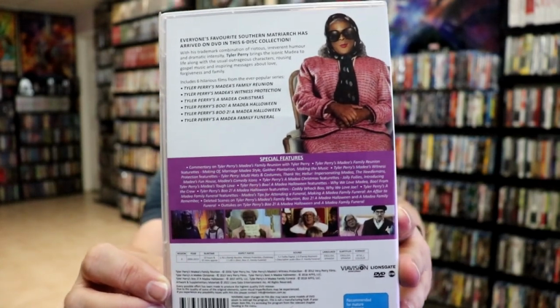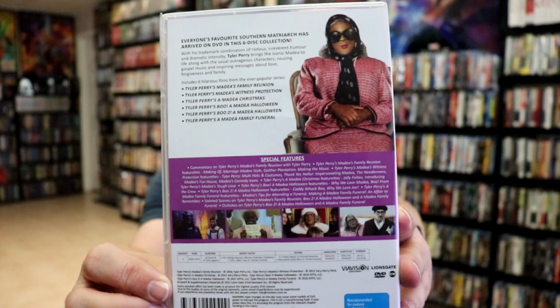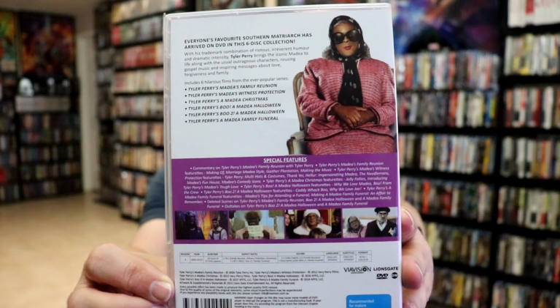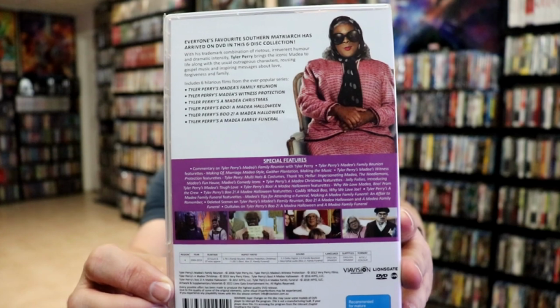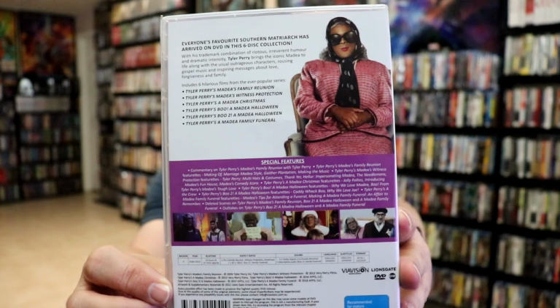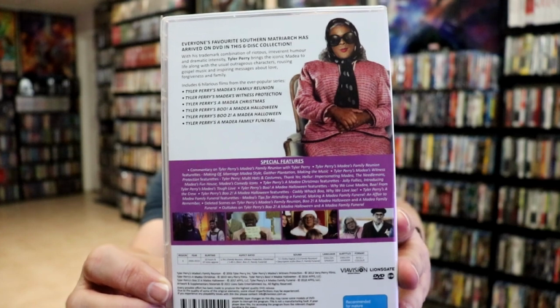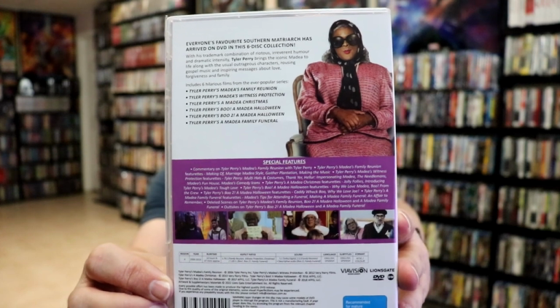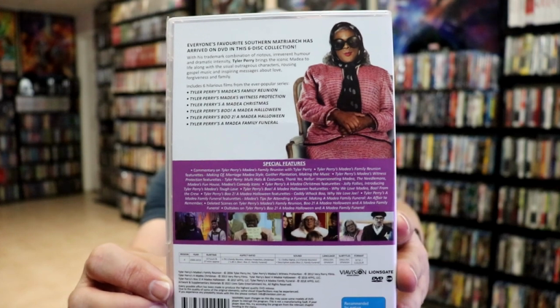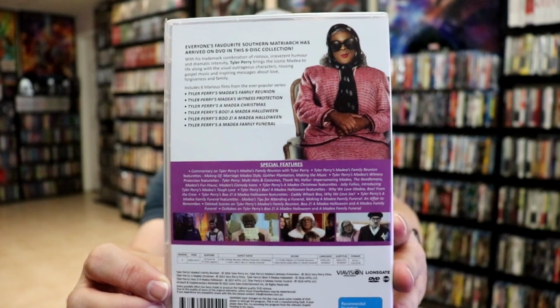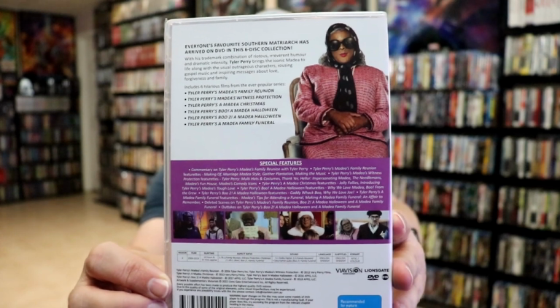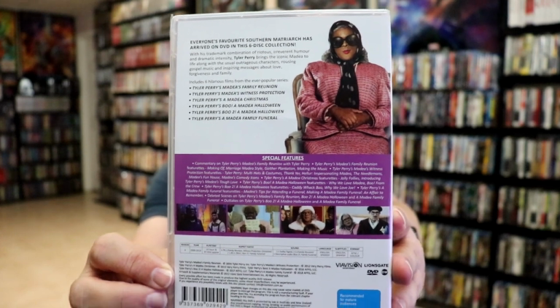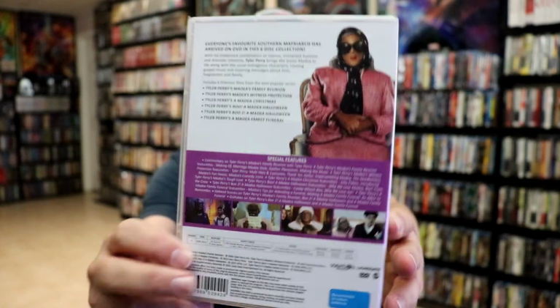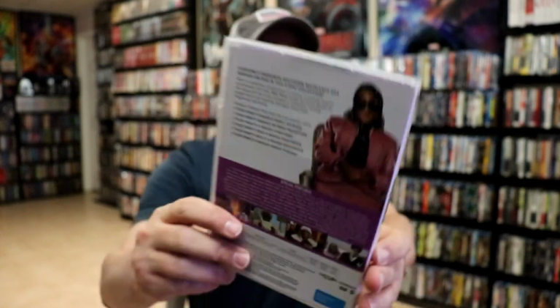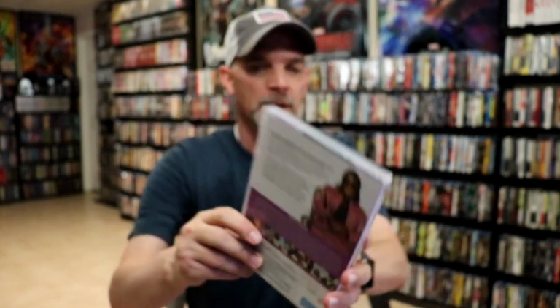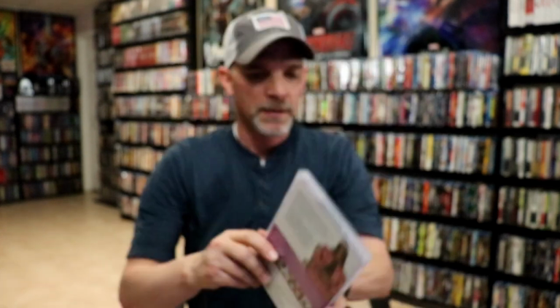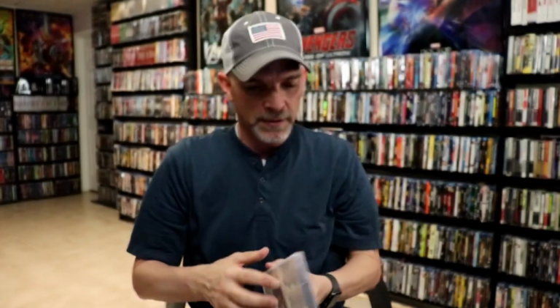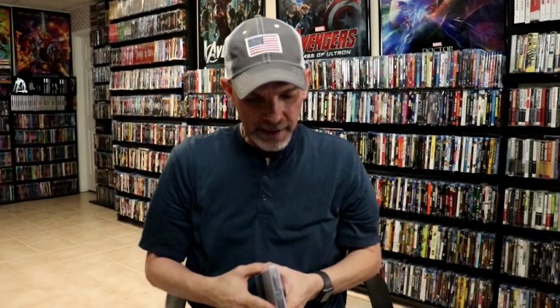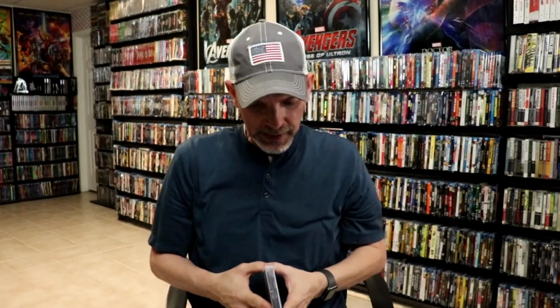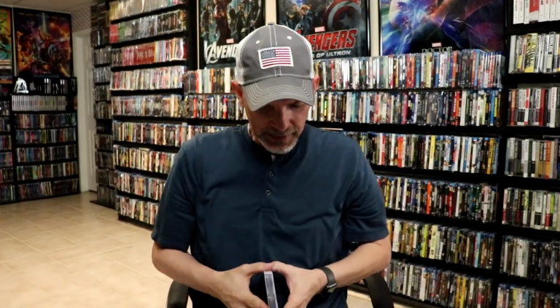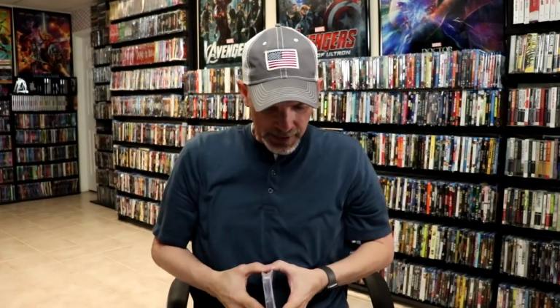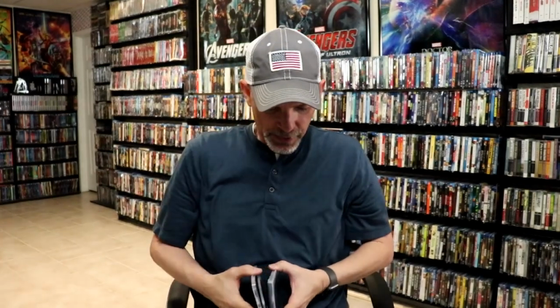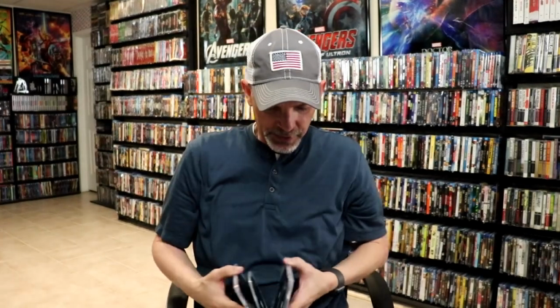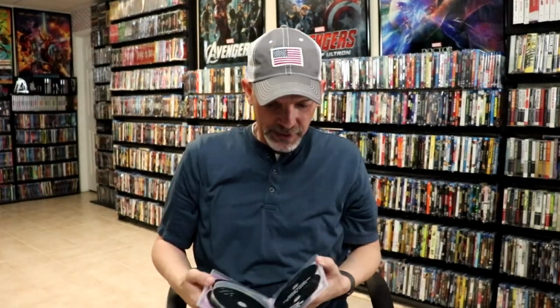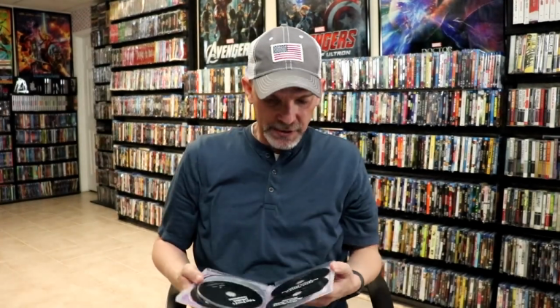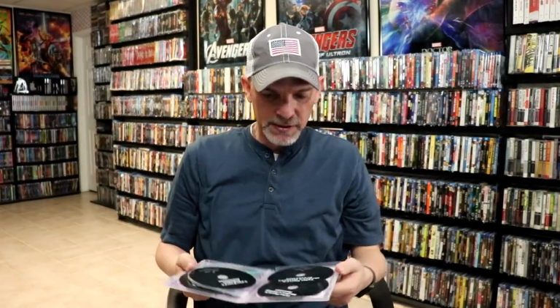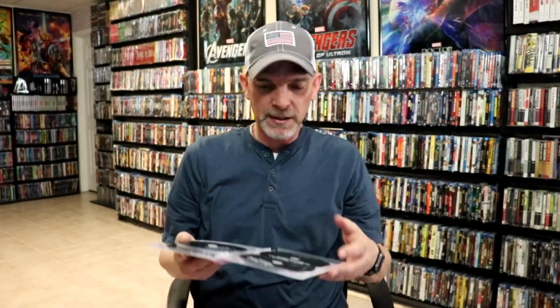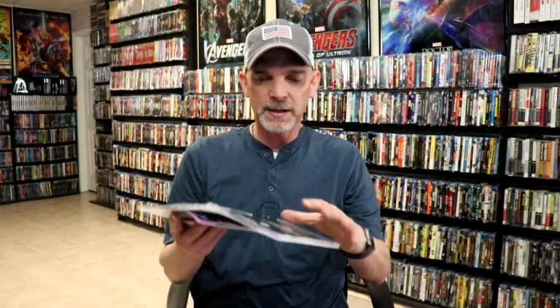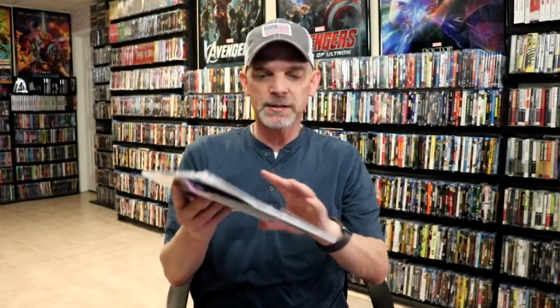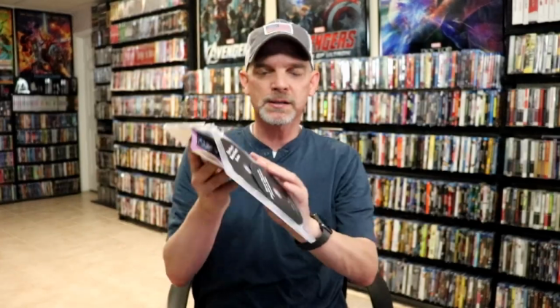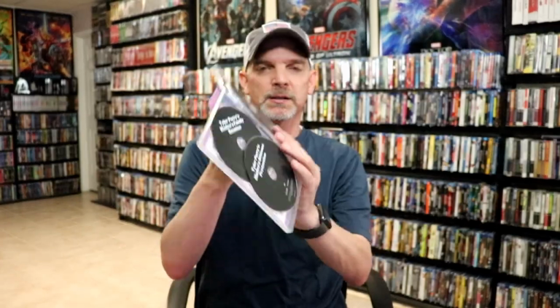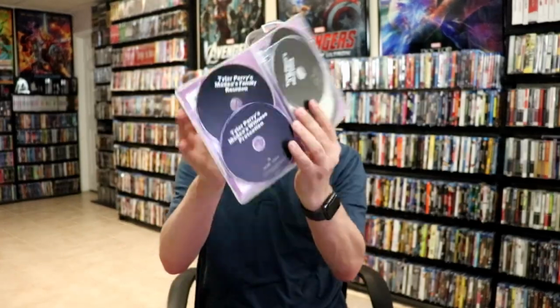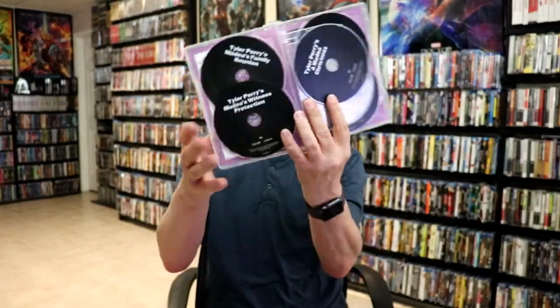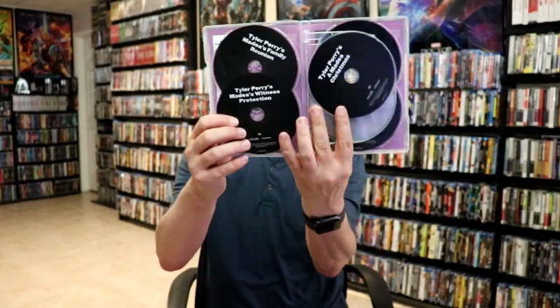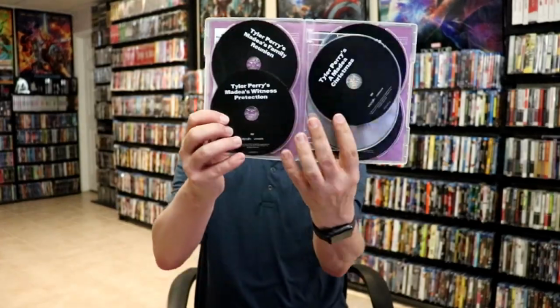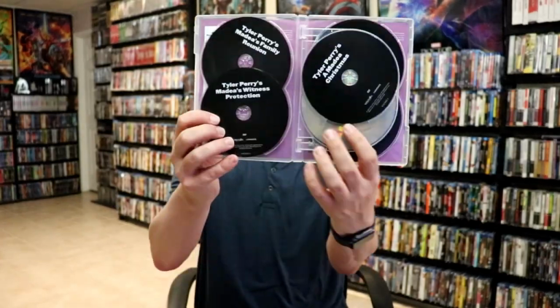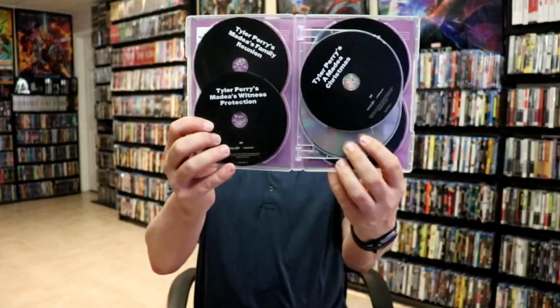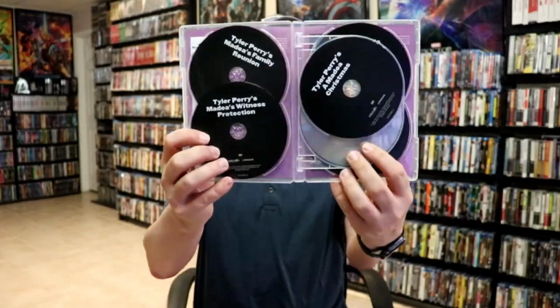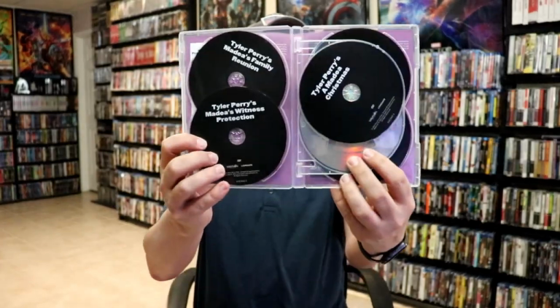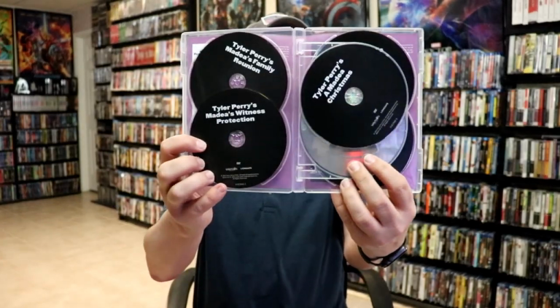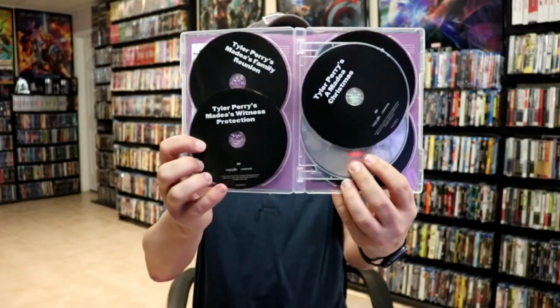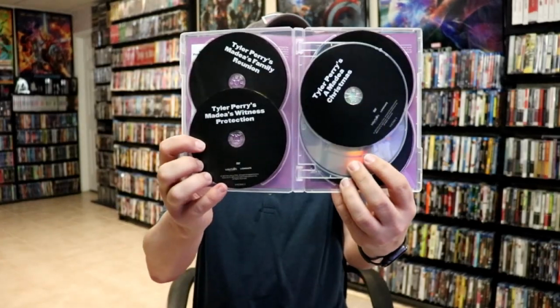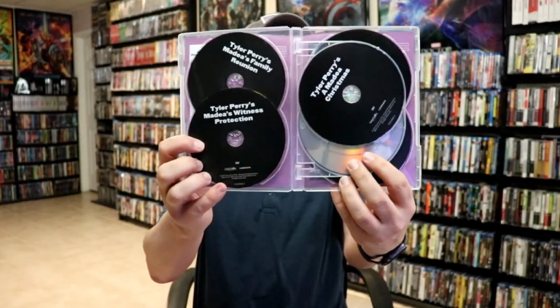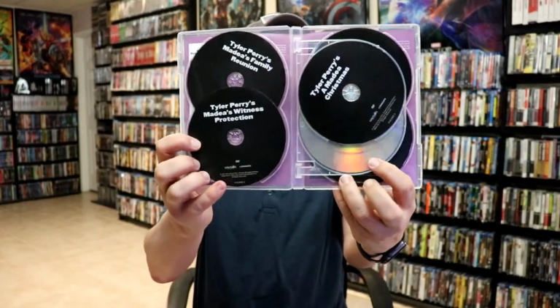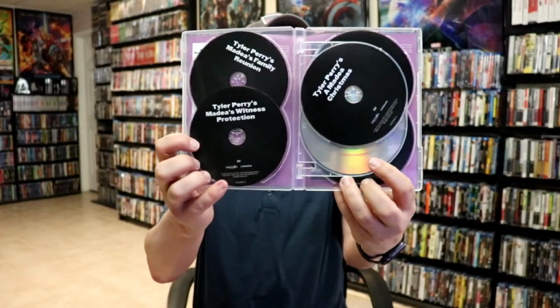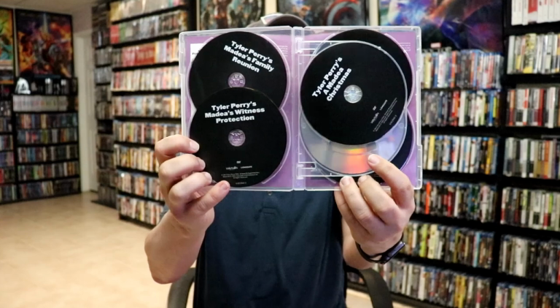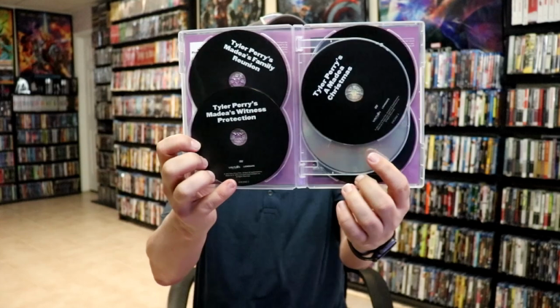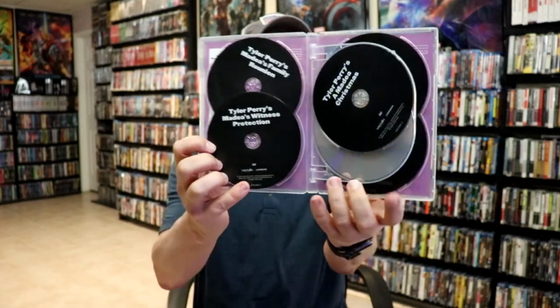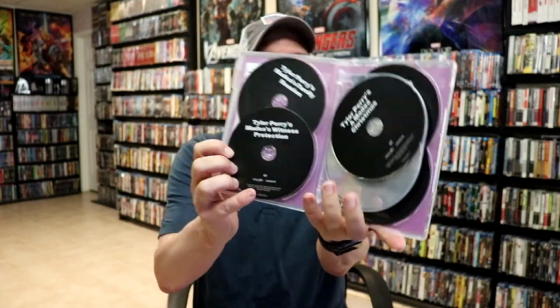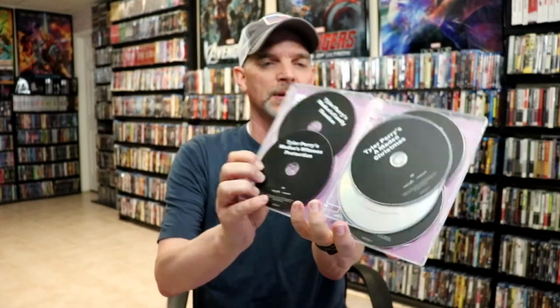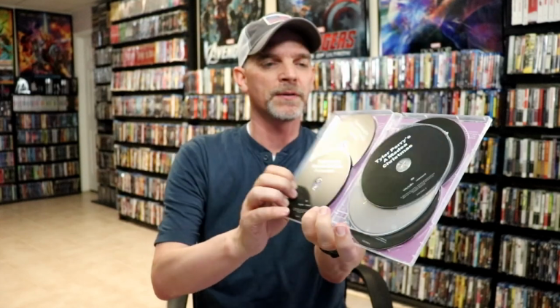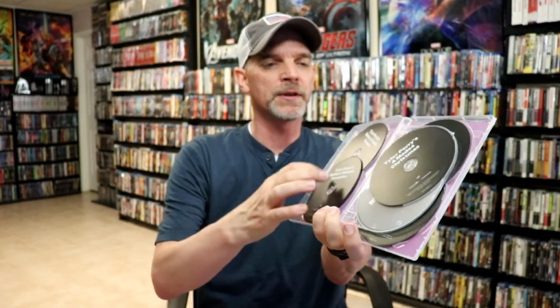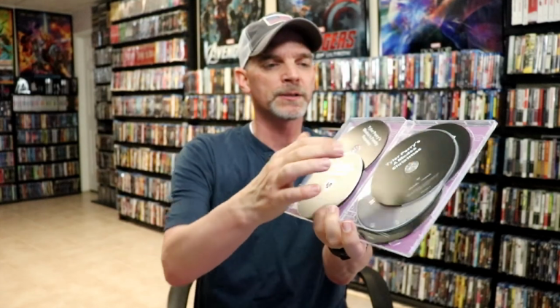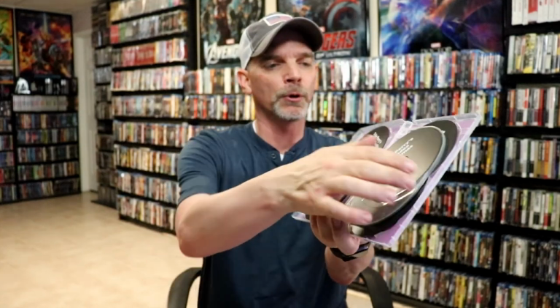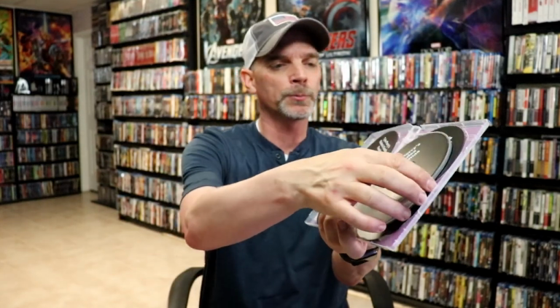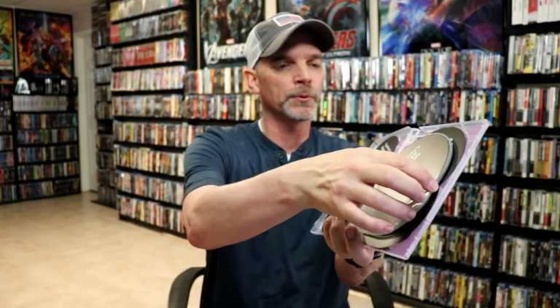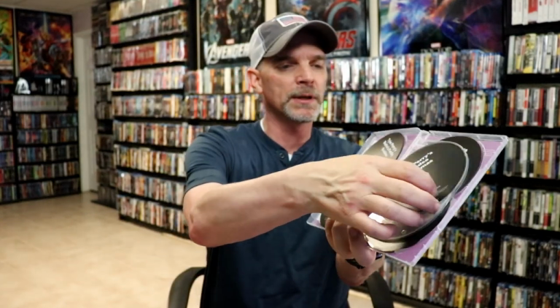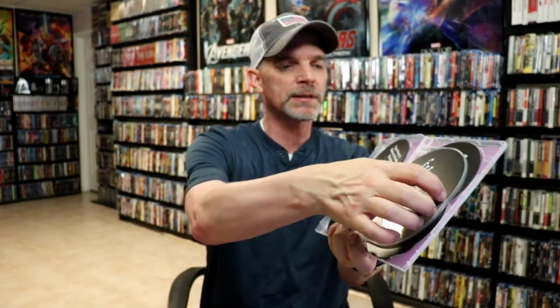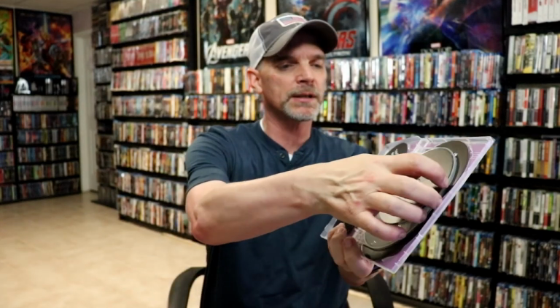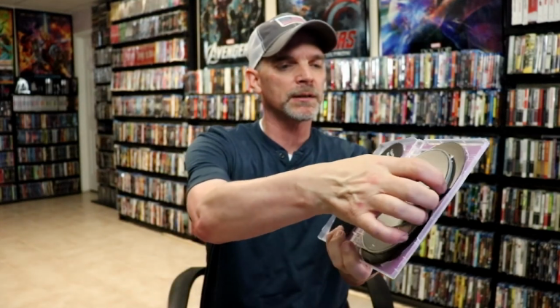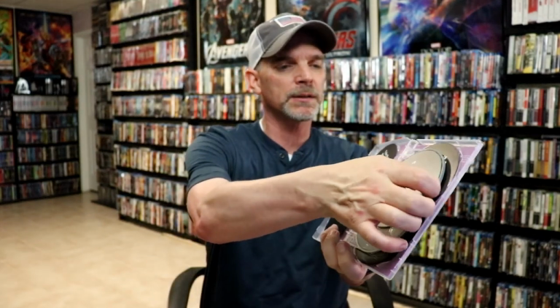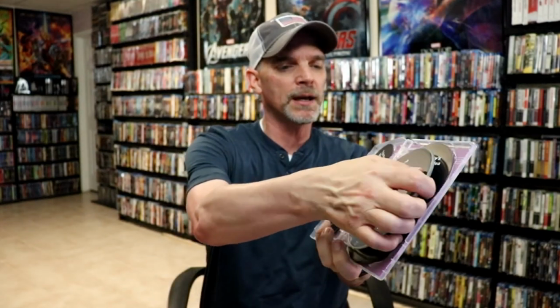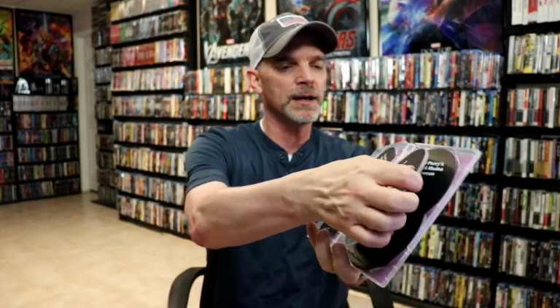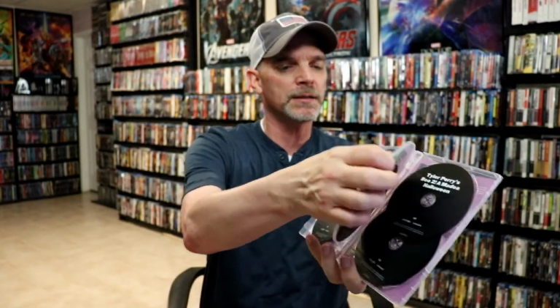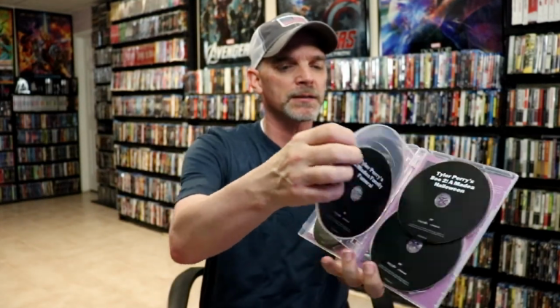It comes with all these special features. Like I said, there are six discs housed in this multiple disc case.